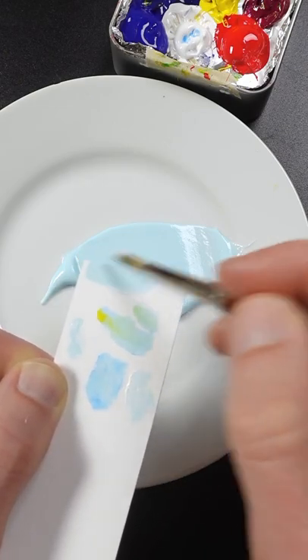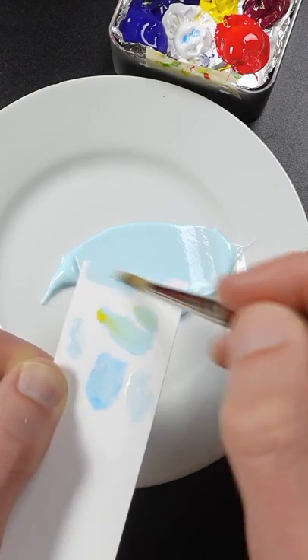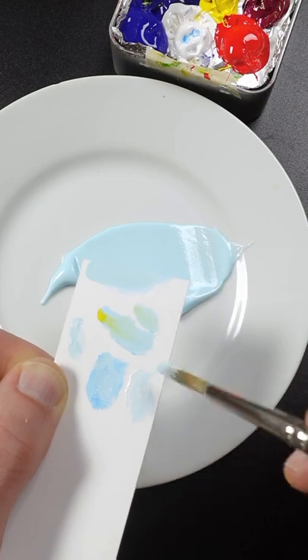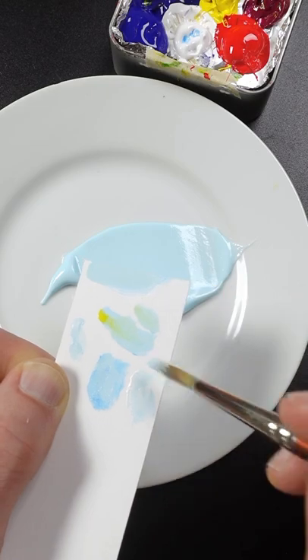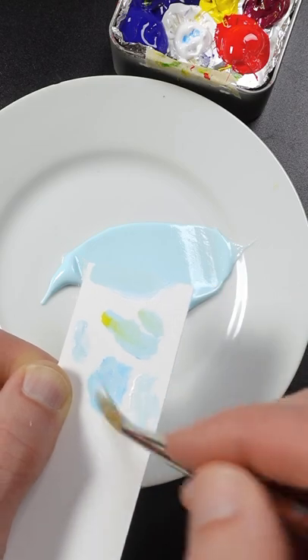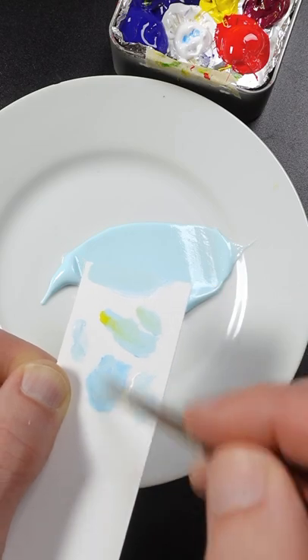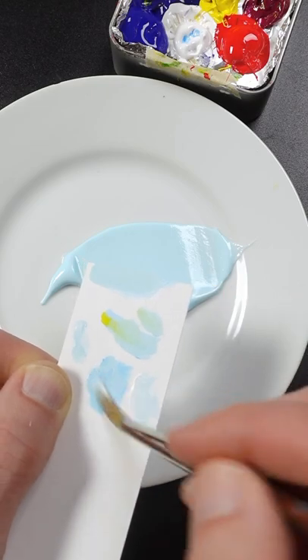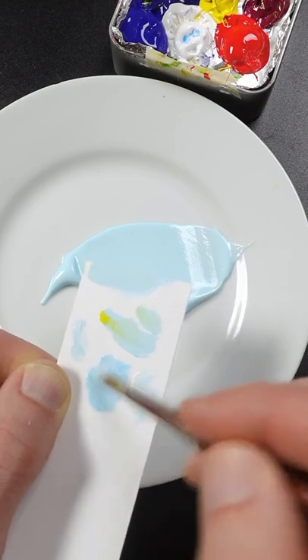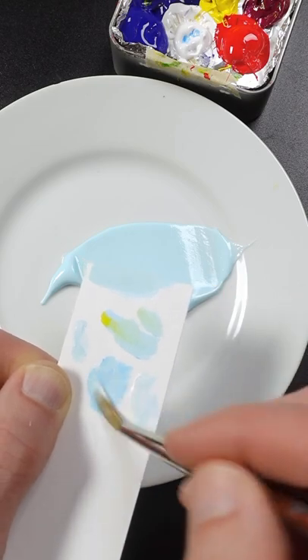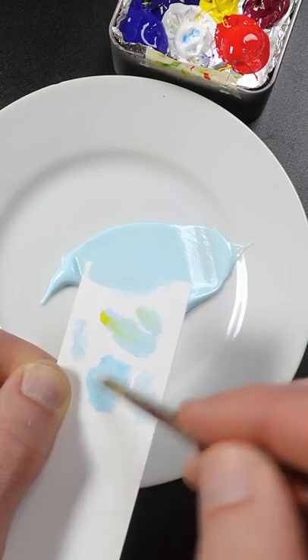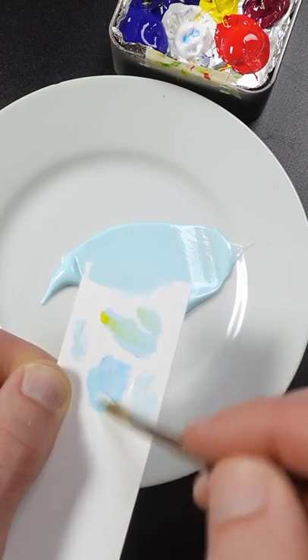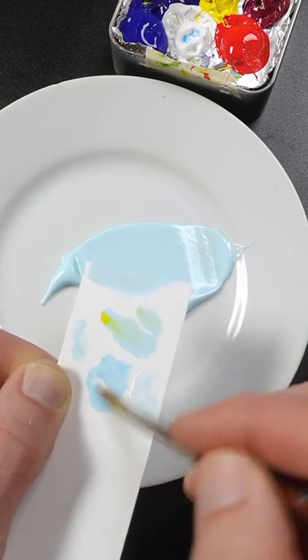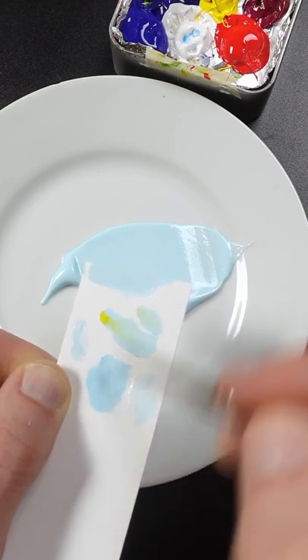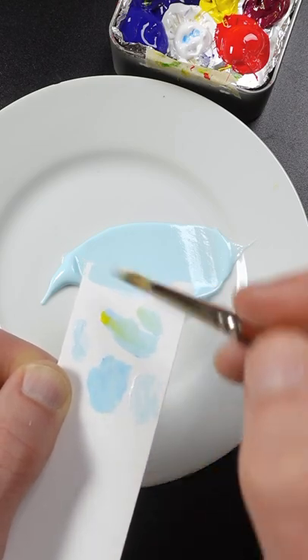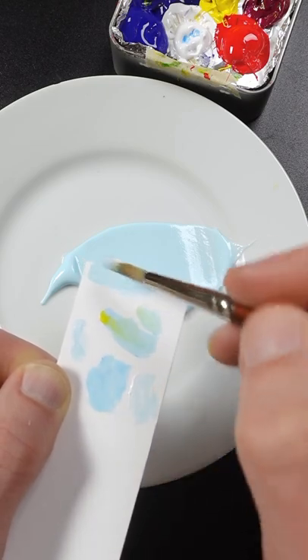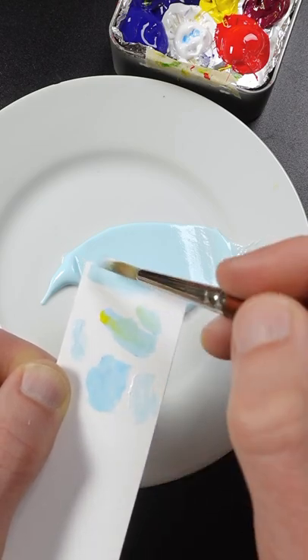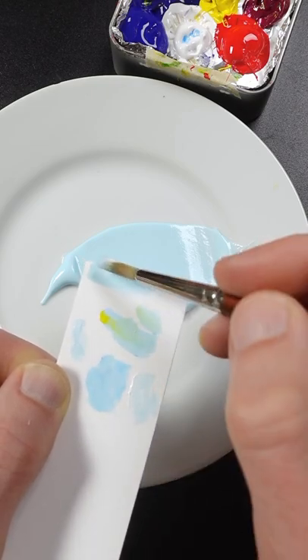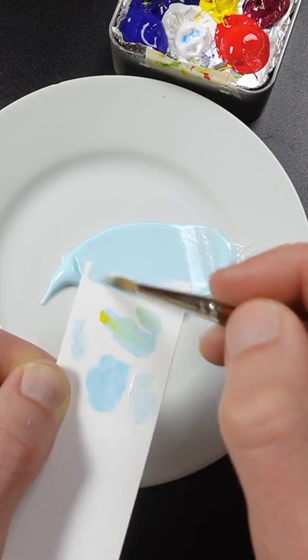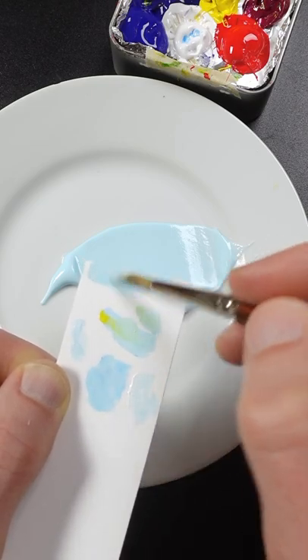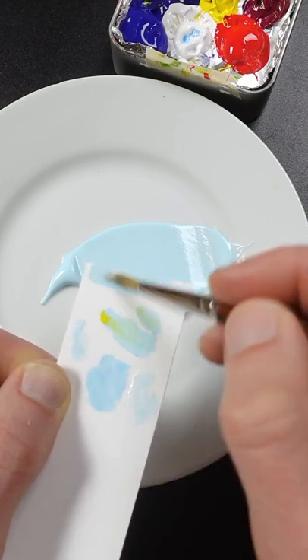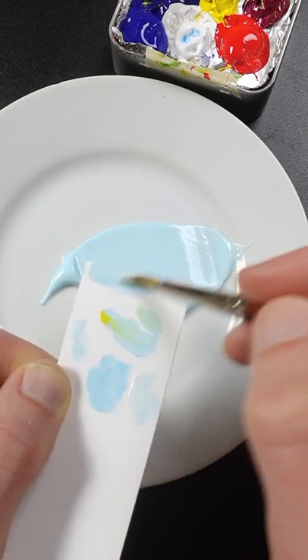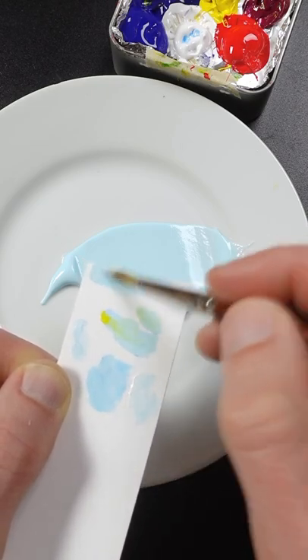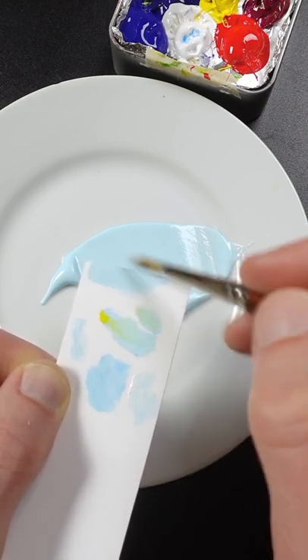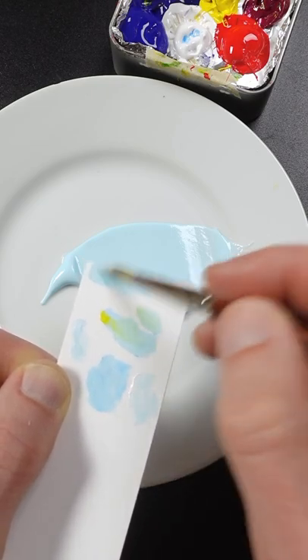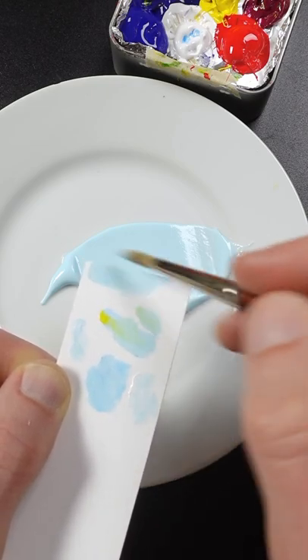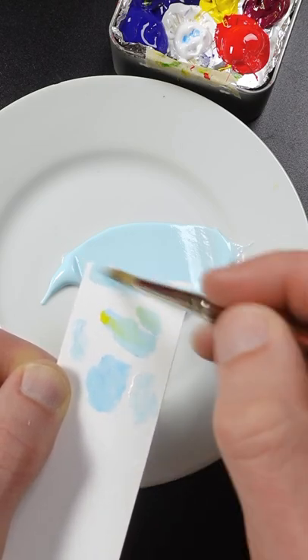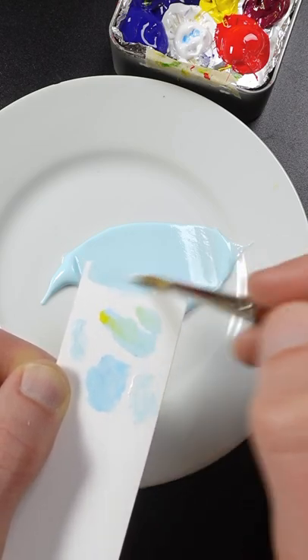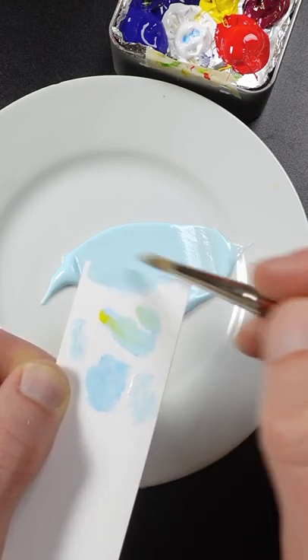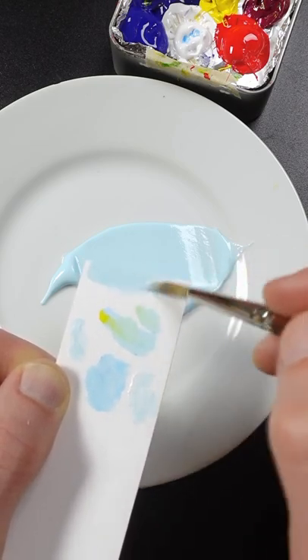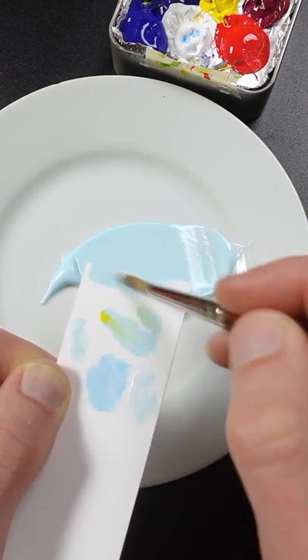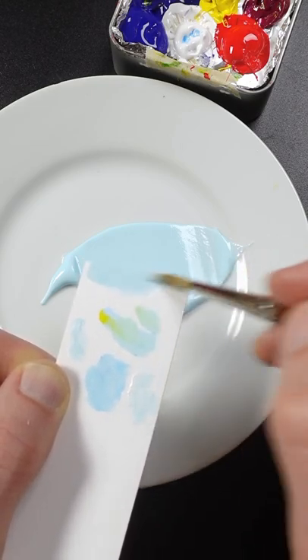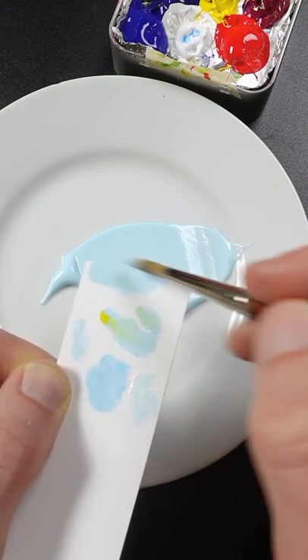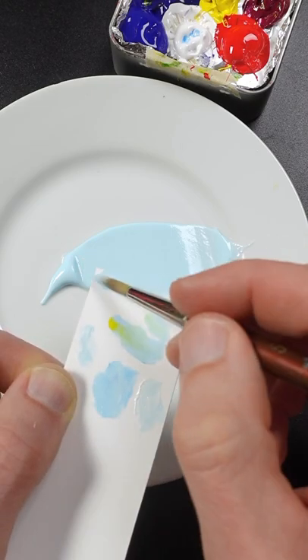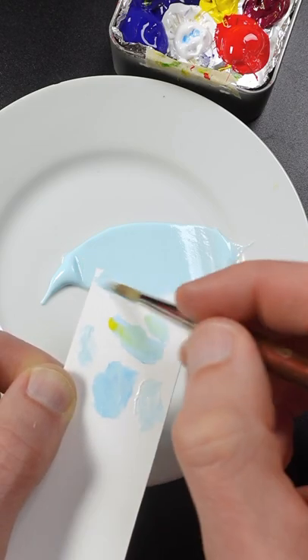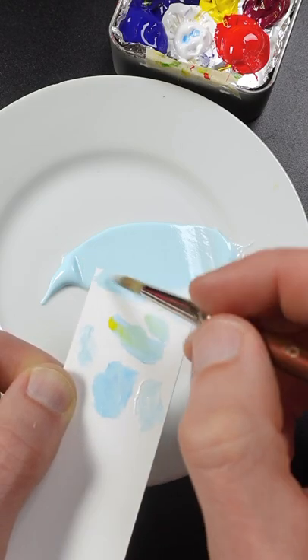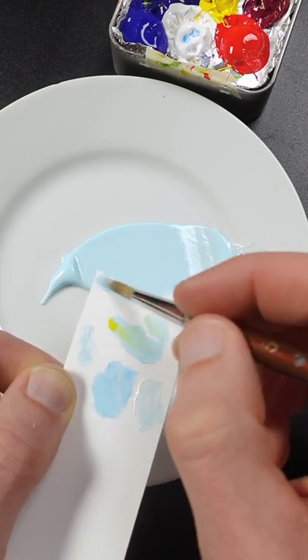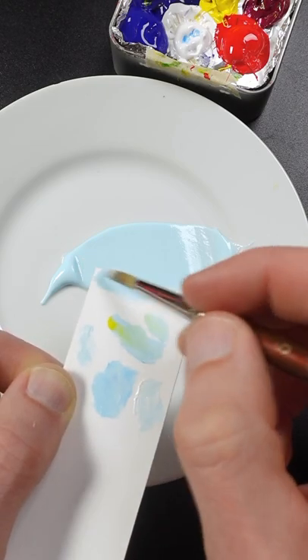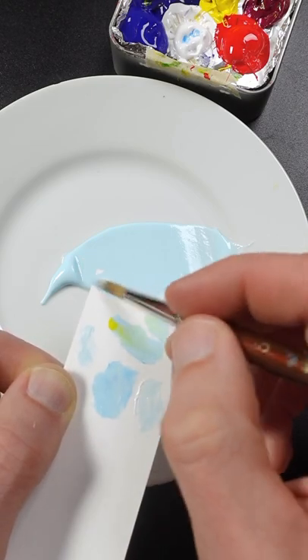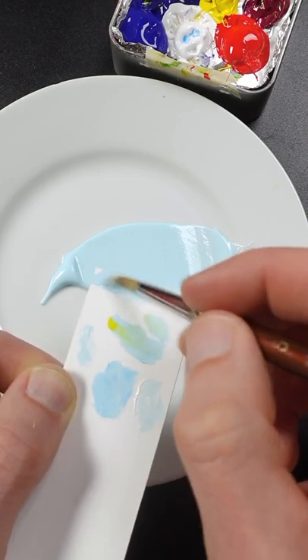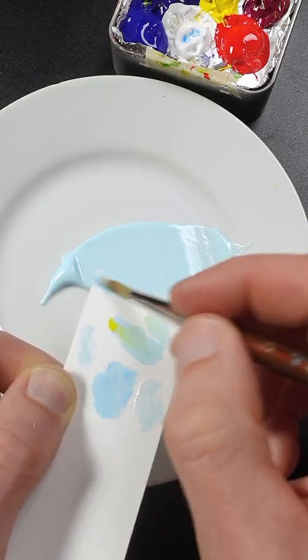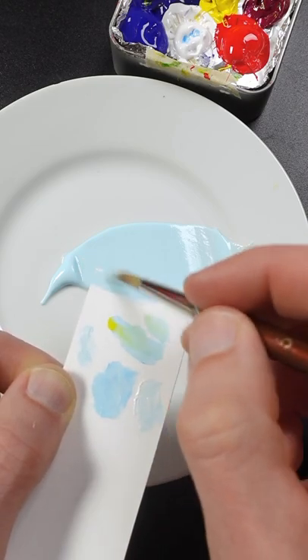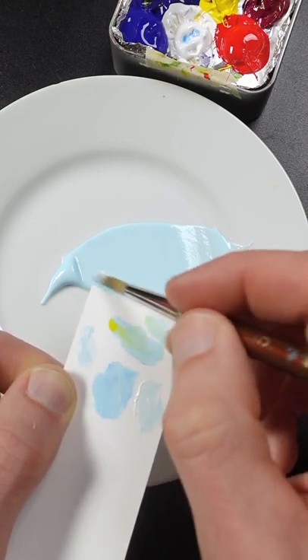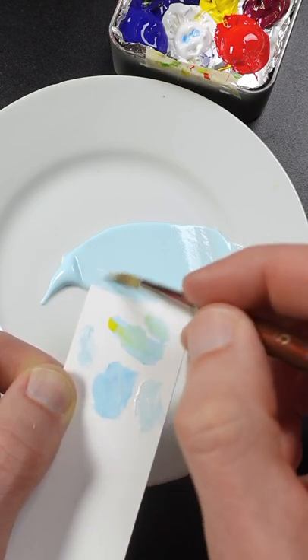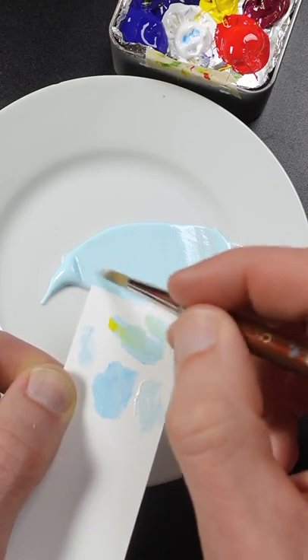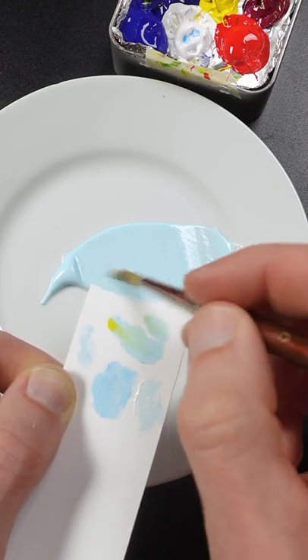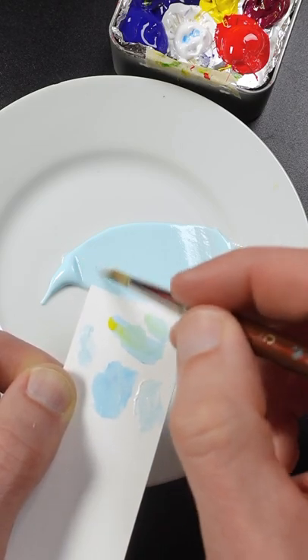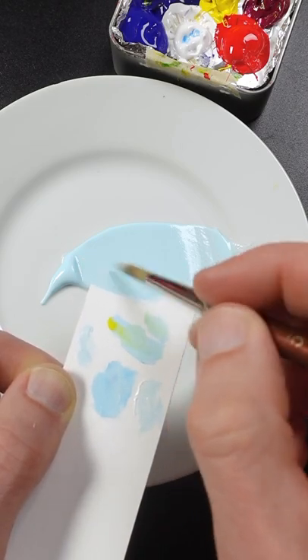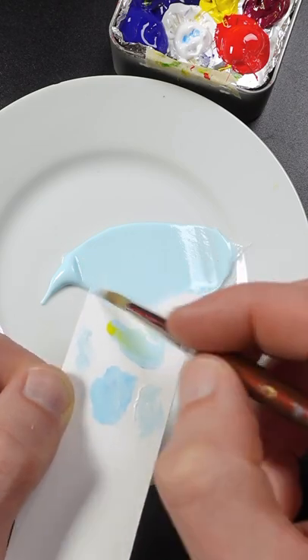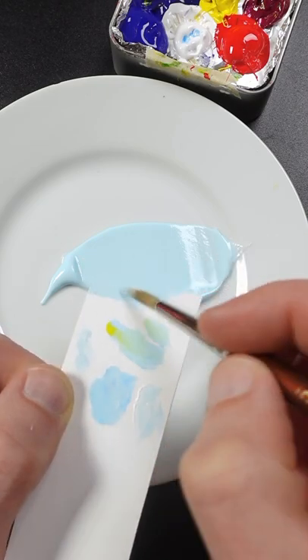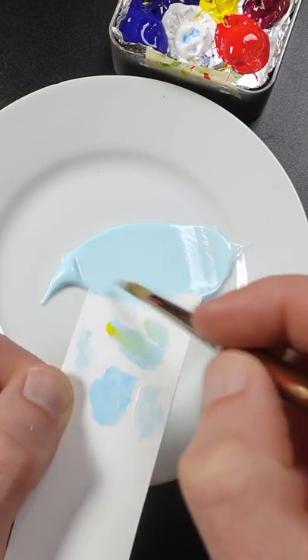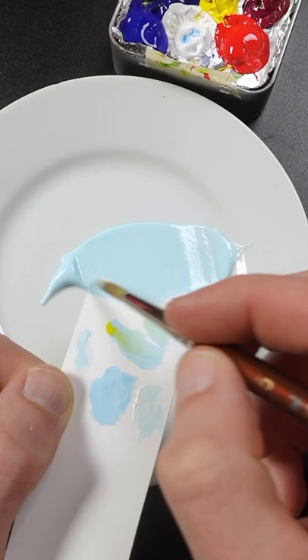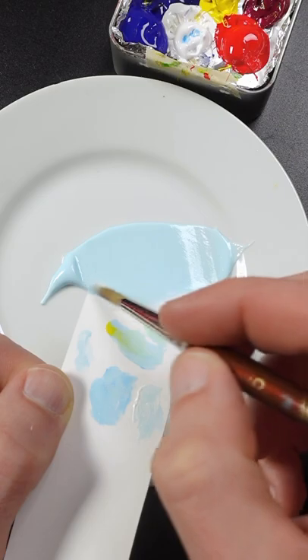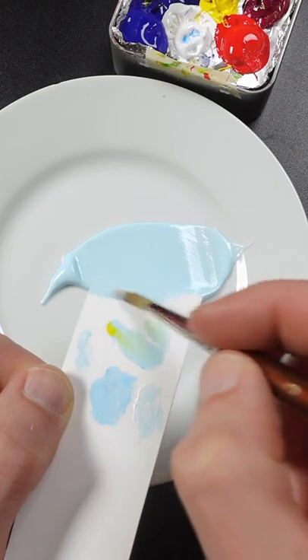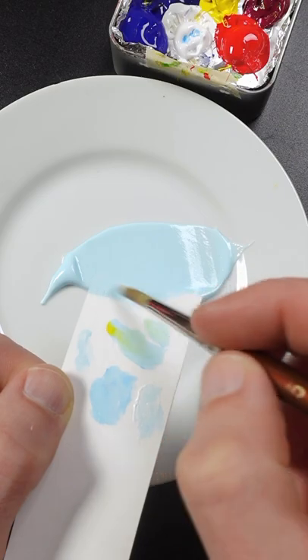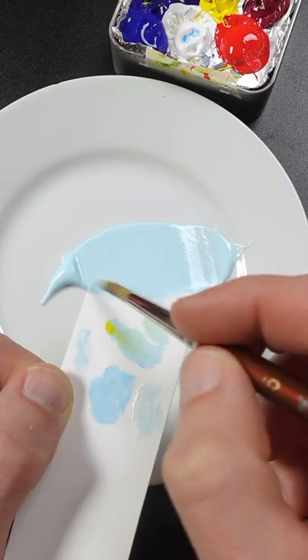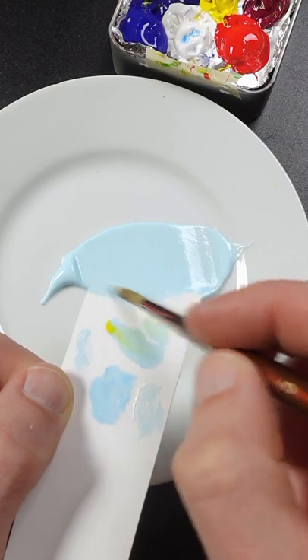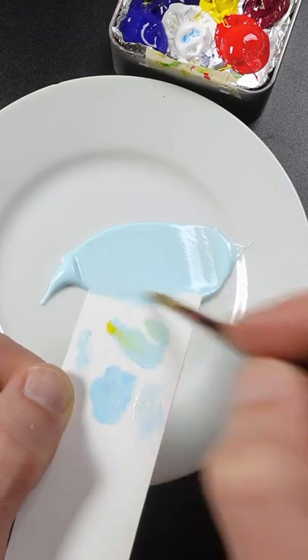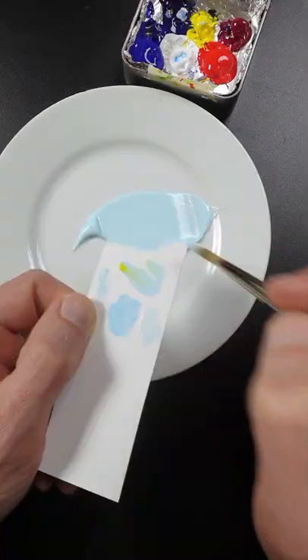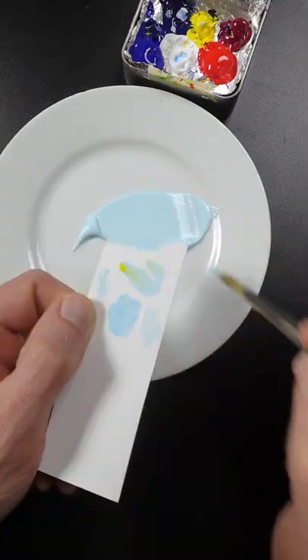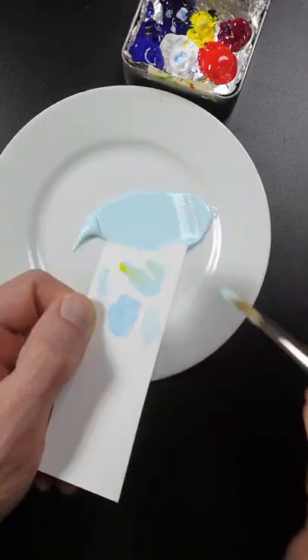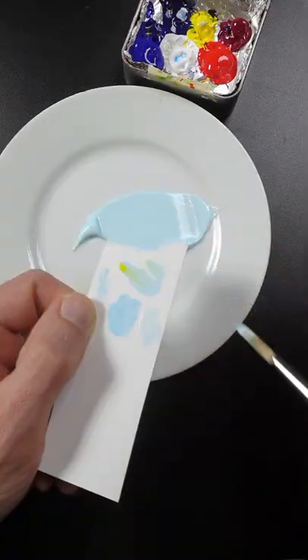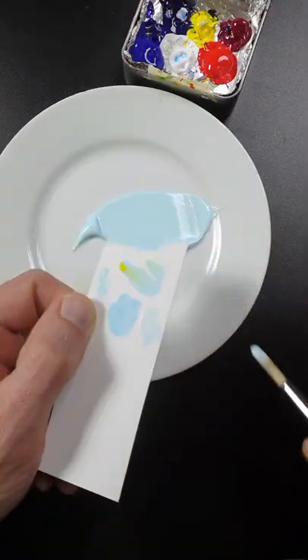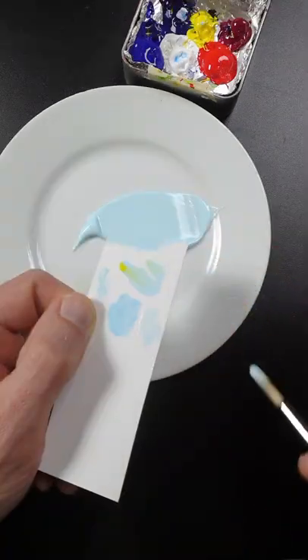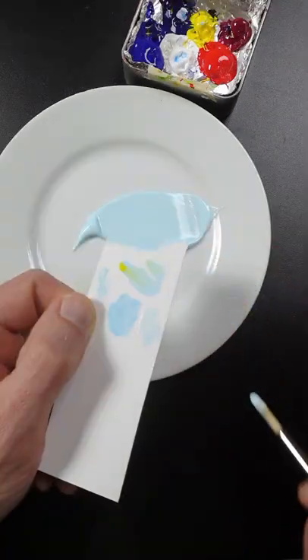Some final touches — a tiny bit of this phthalo blue. It looks pretty good.